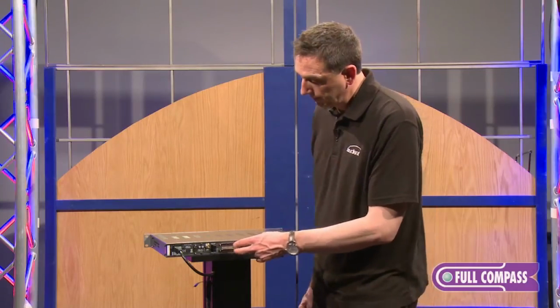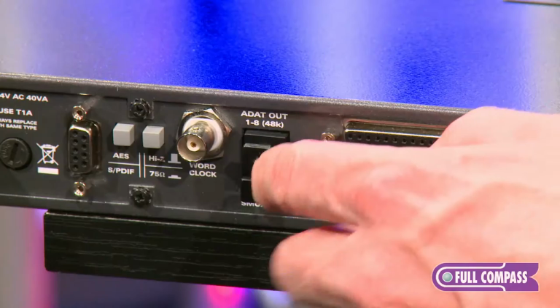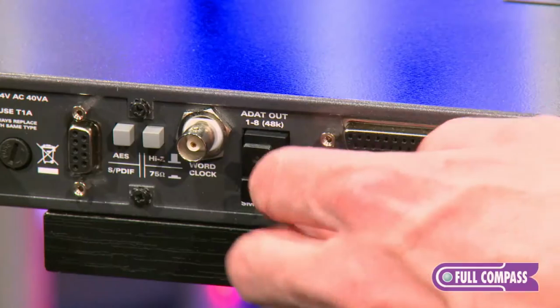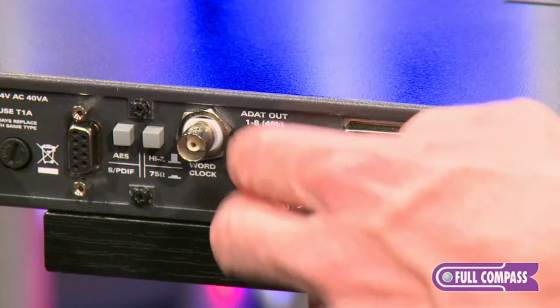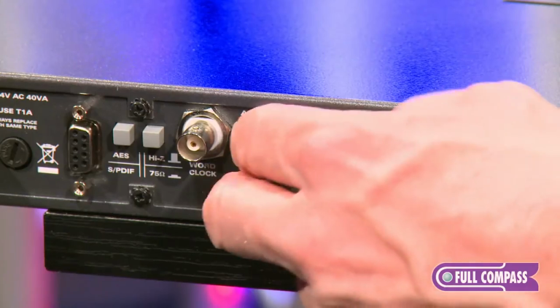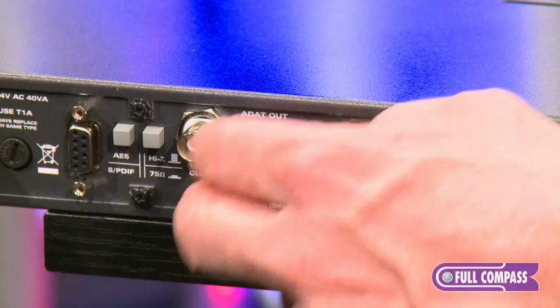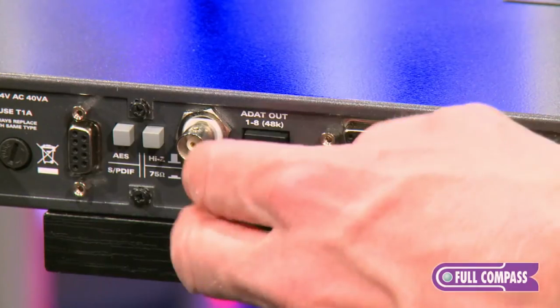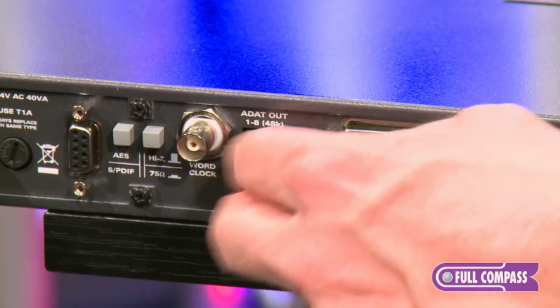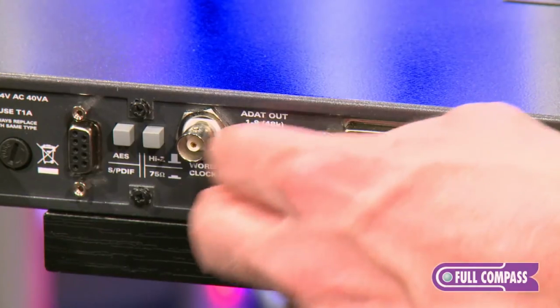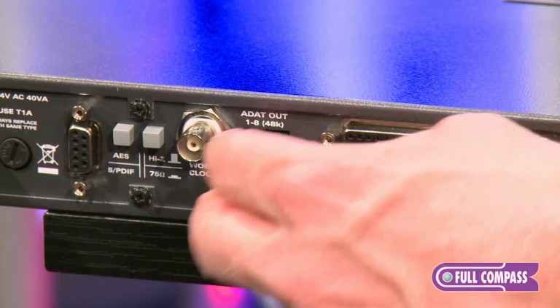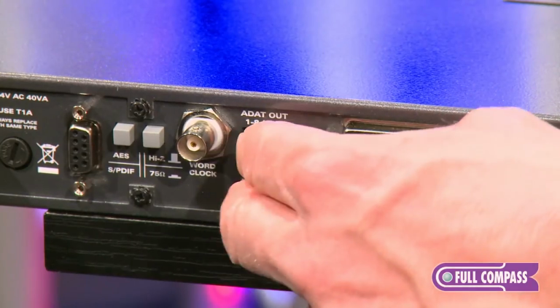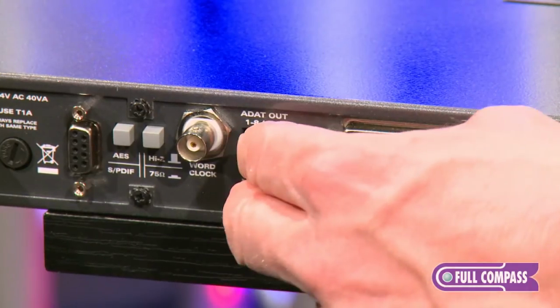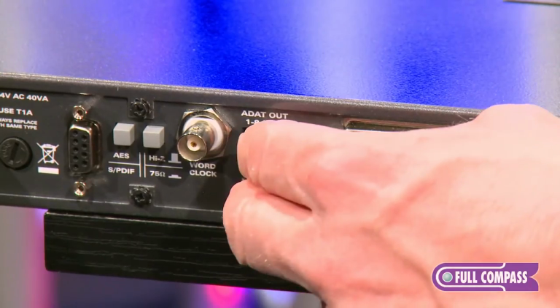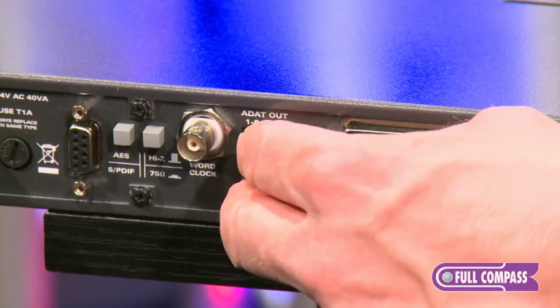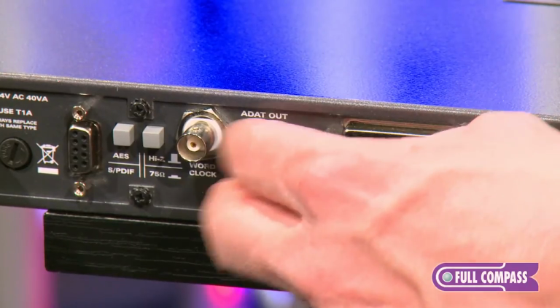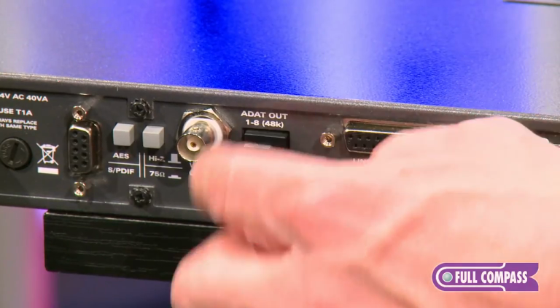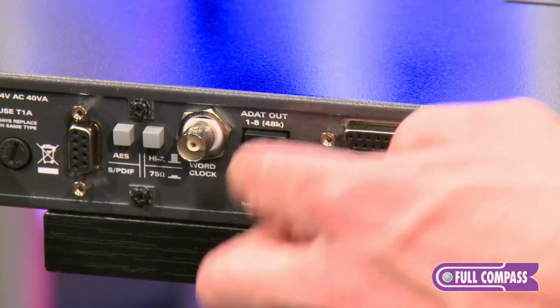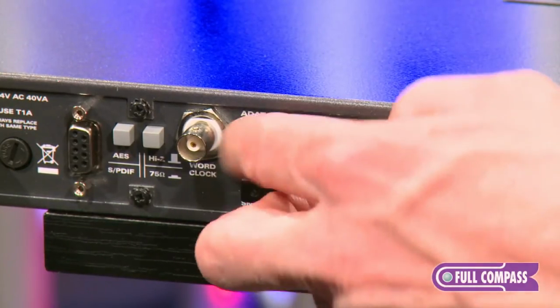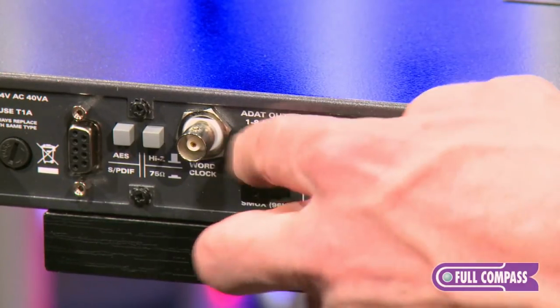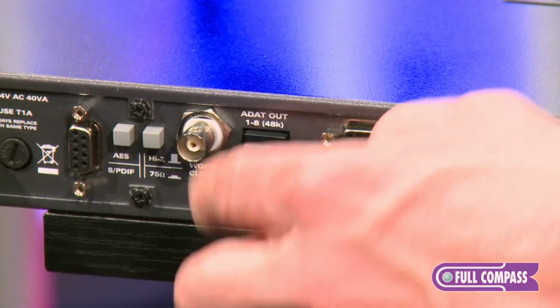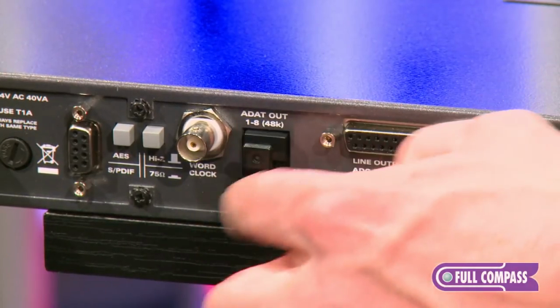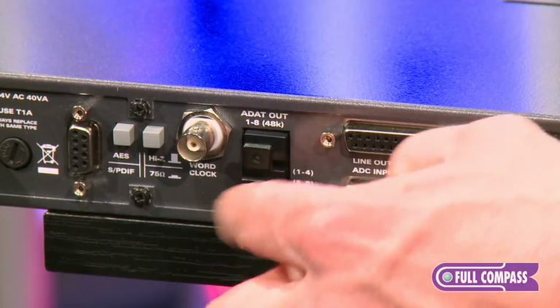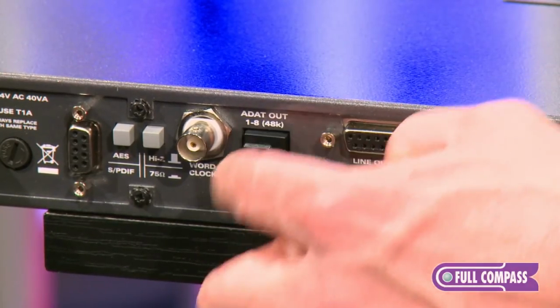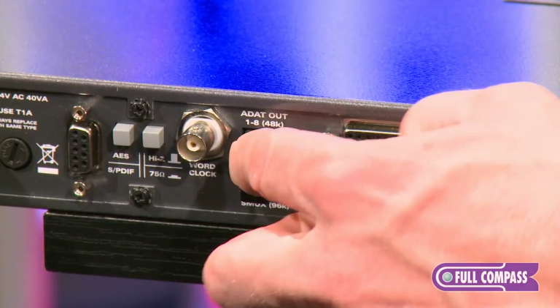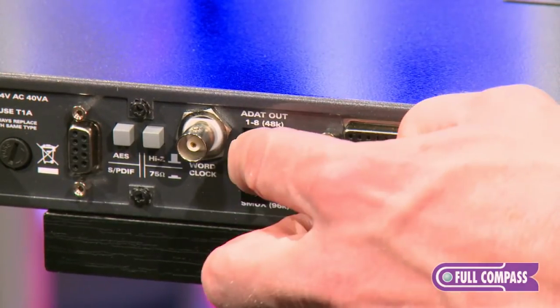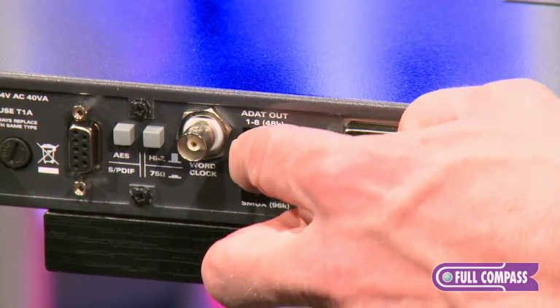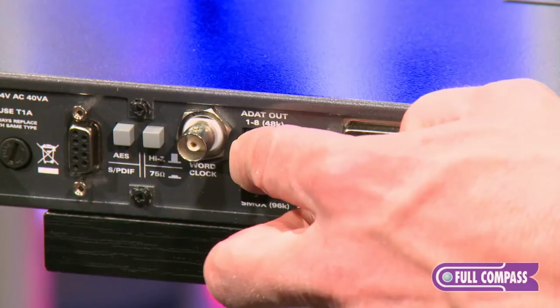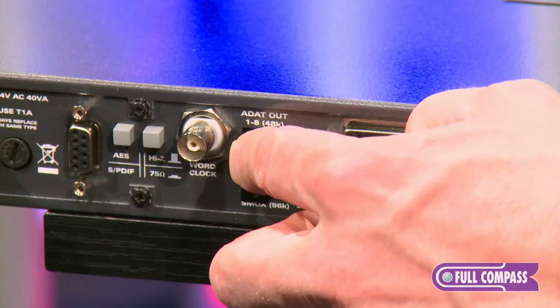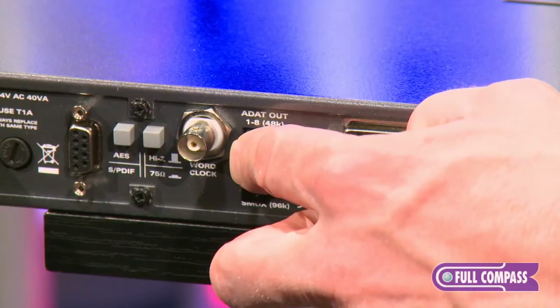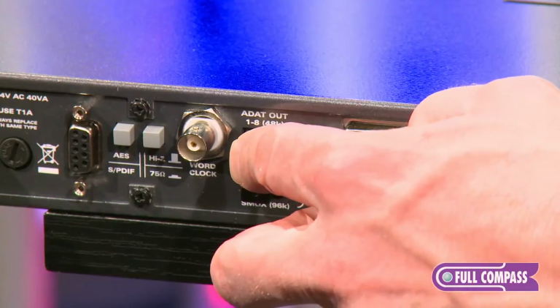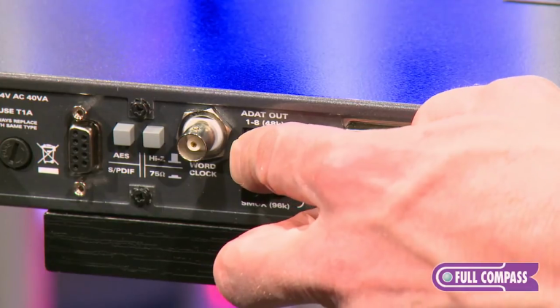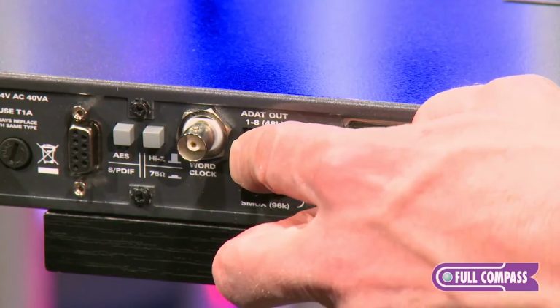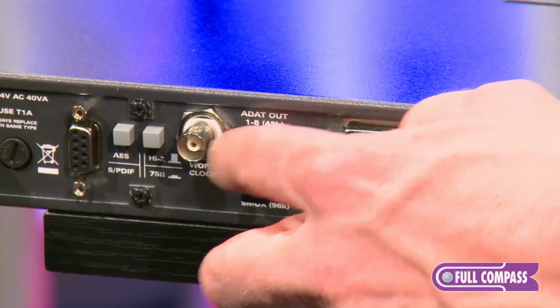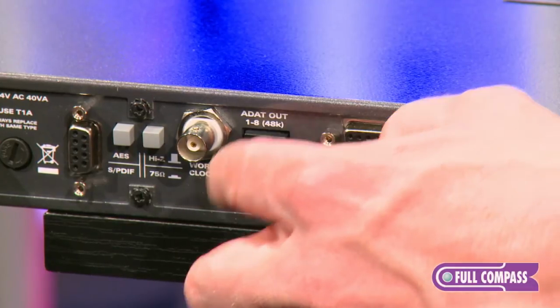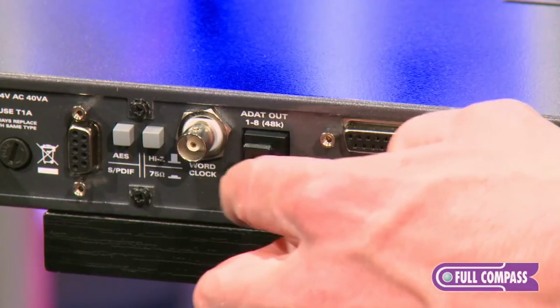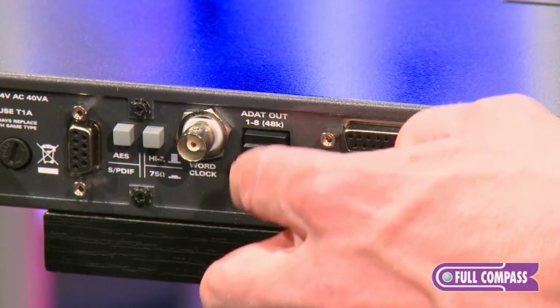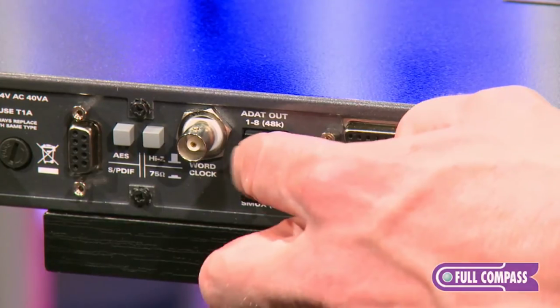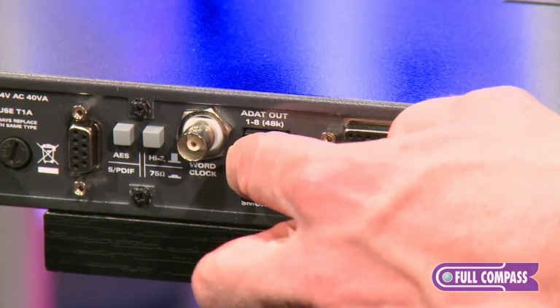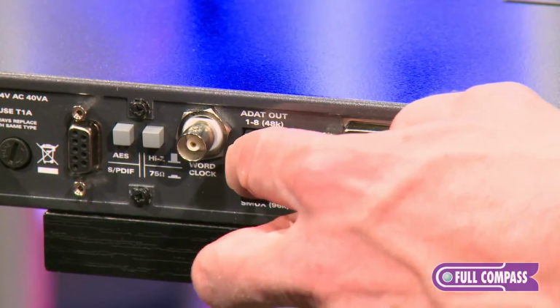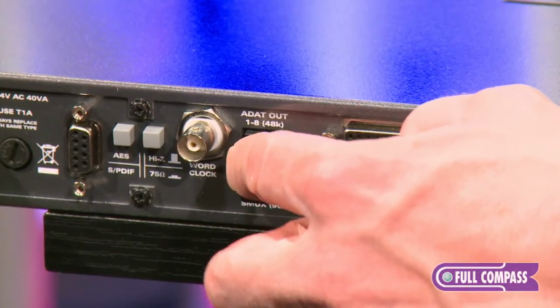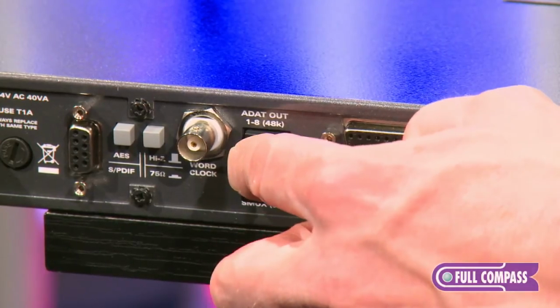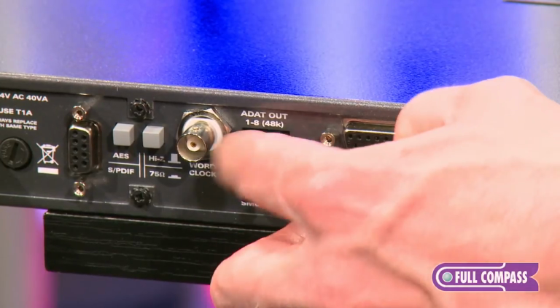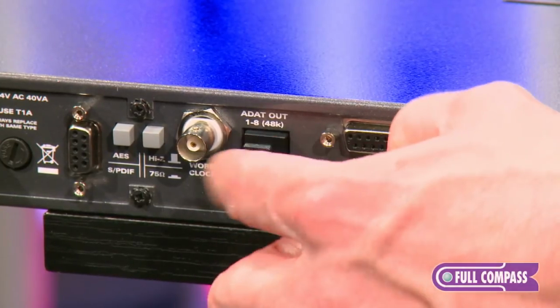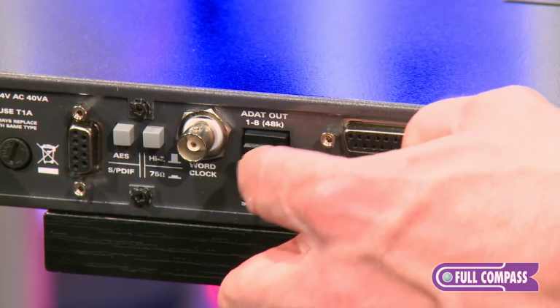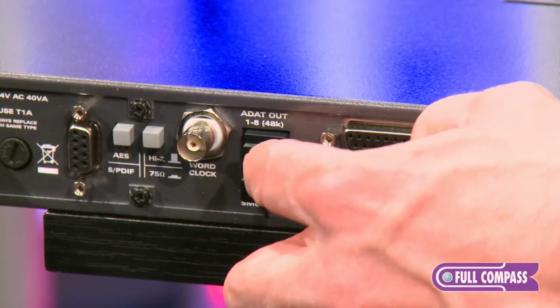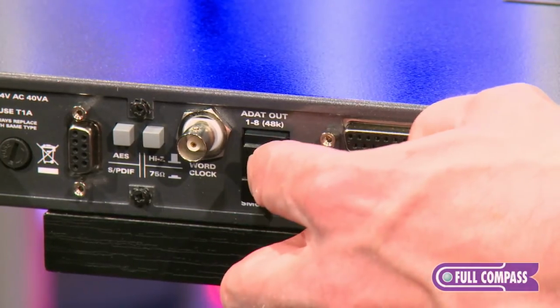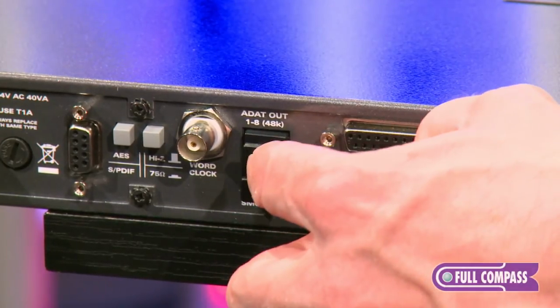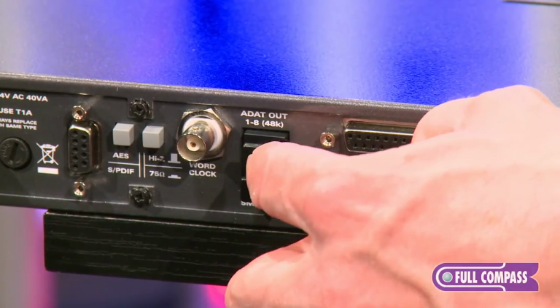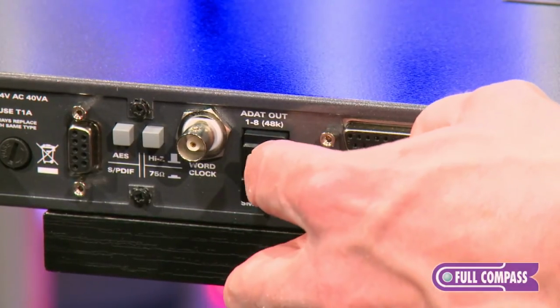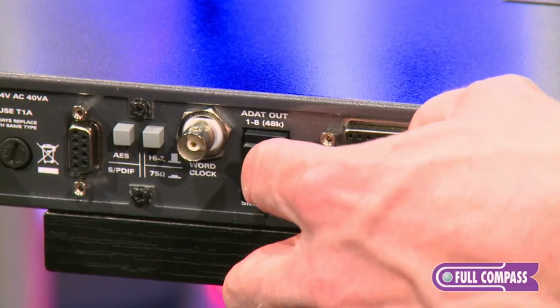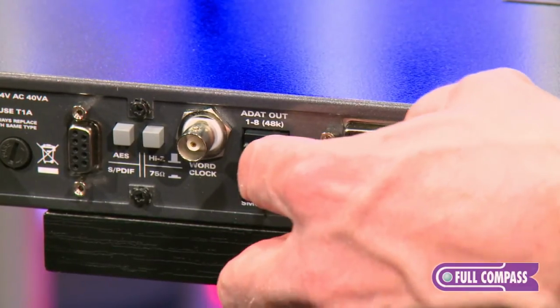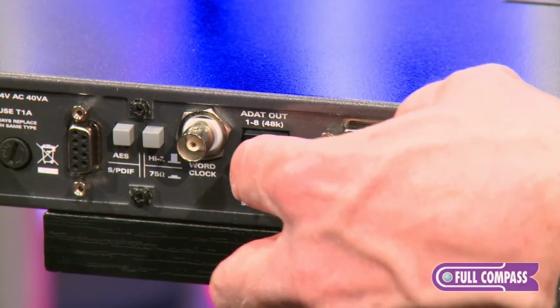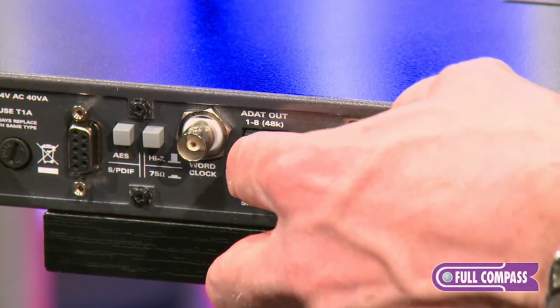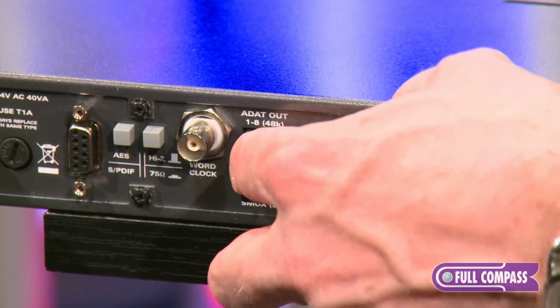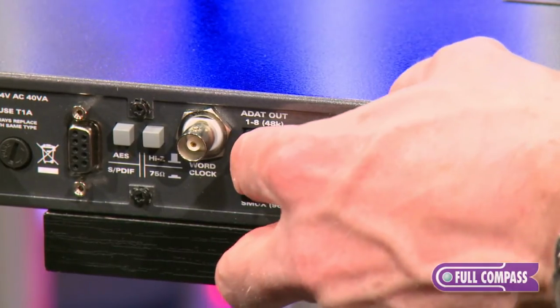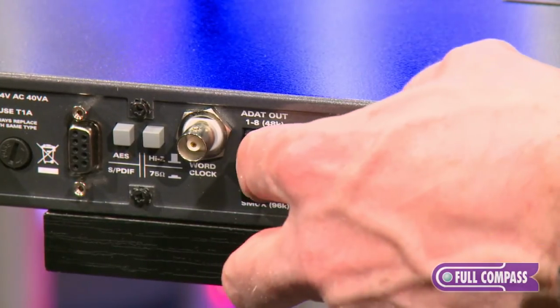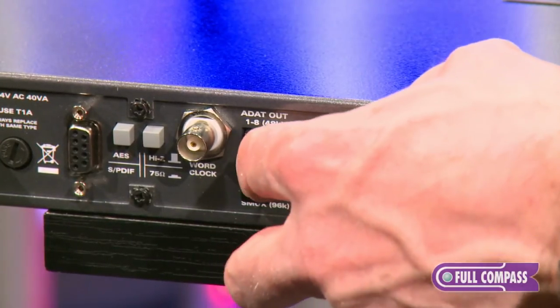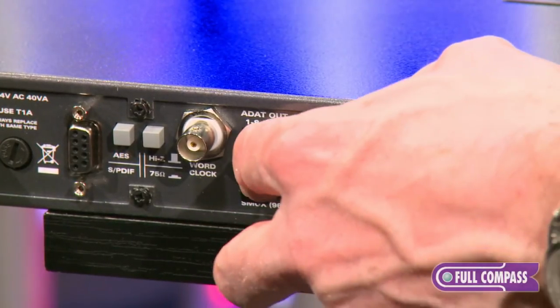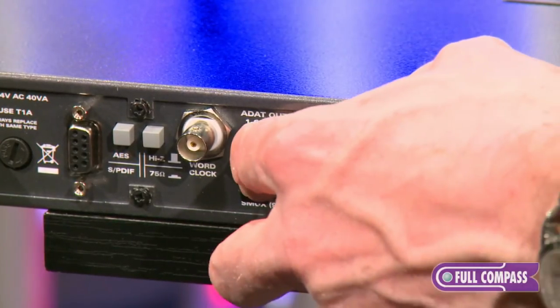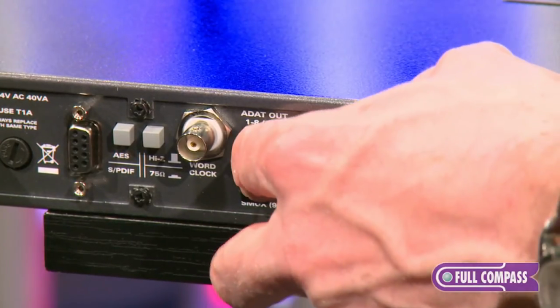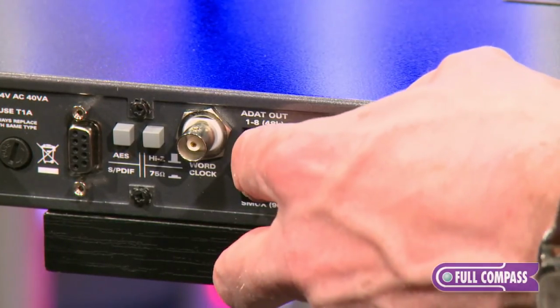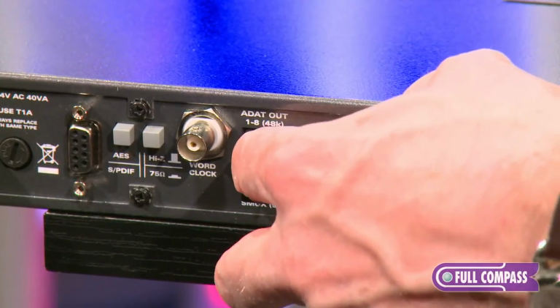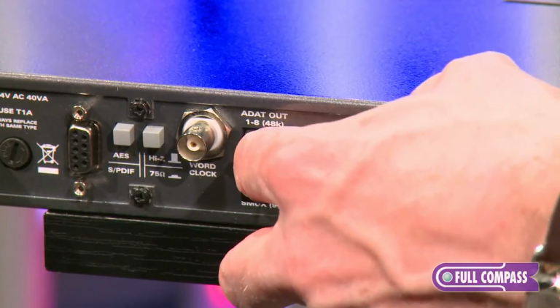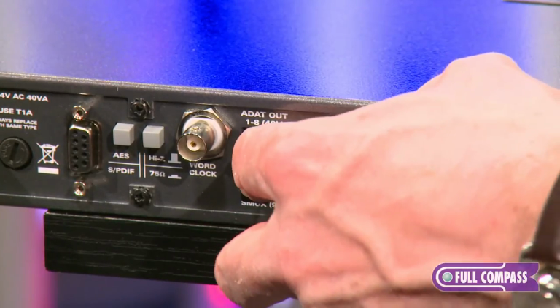Here we have our ADAT connections. You have two ADAT connections here, which means you can use SMUX to enable 96k ADAT.